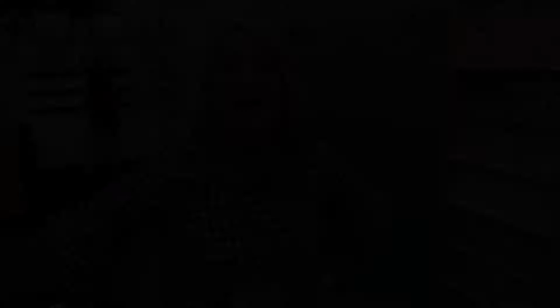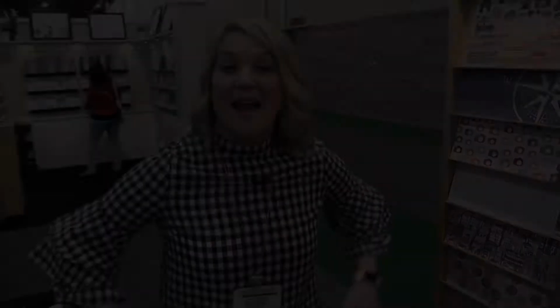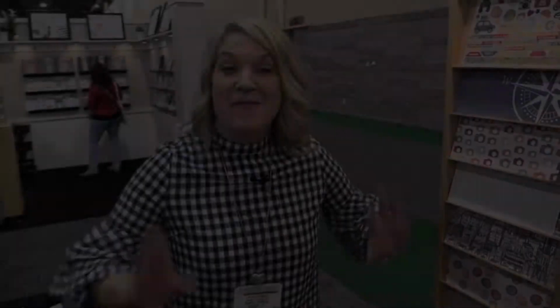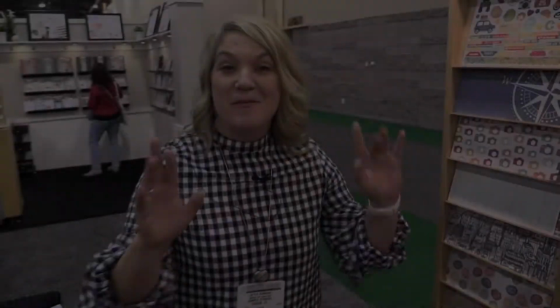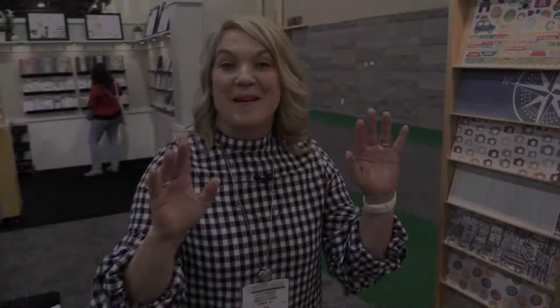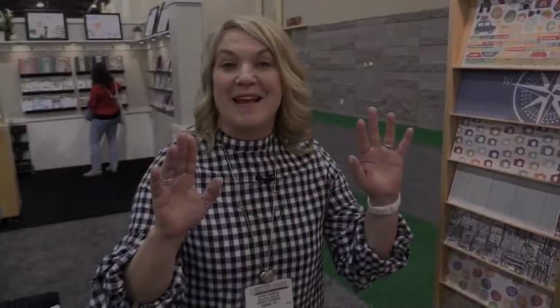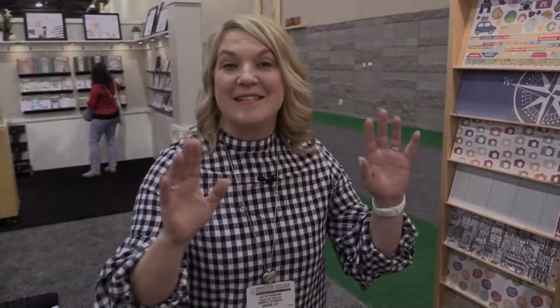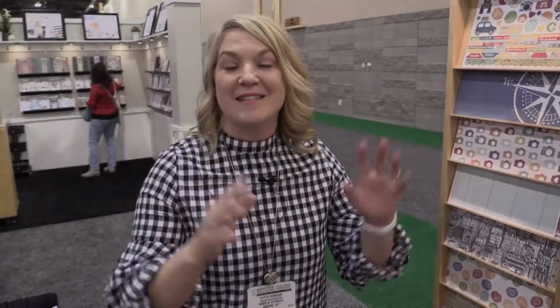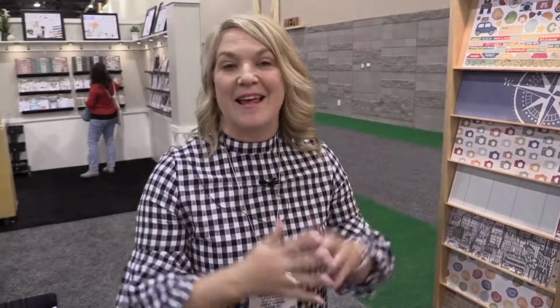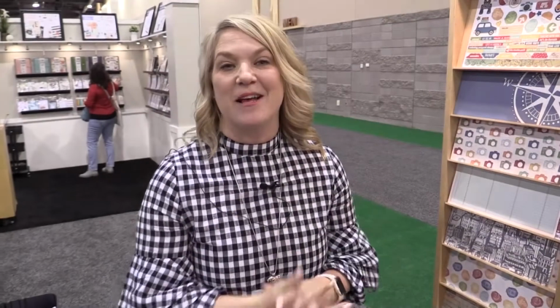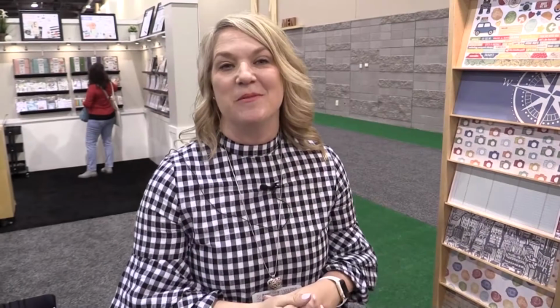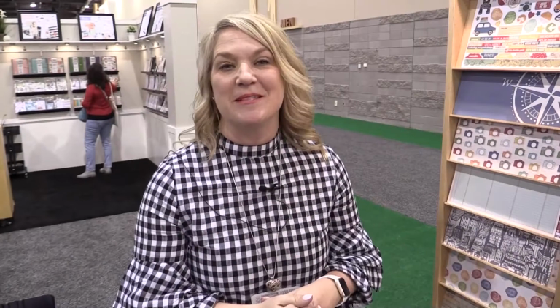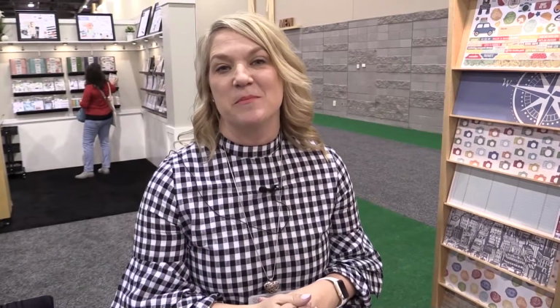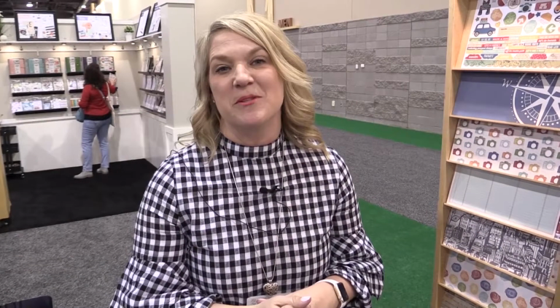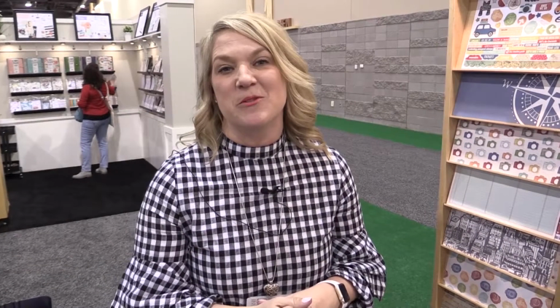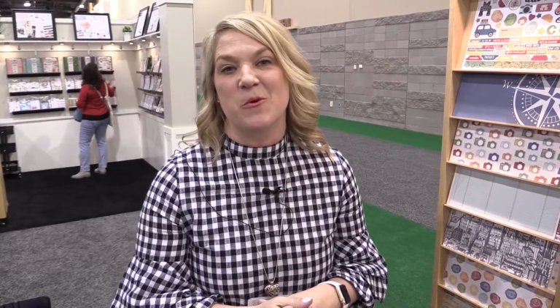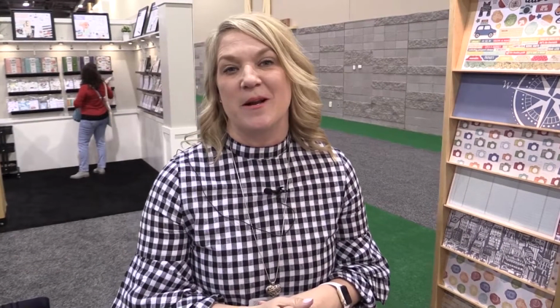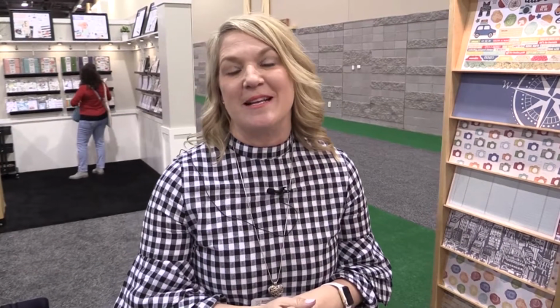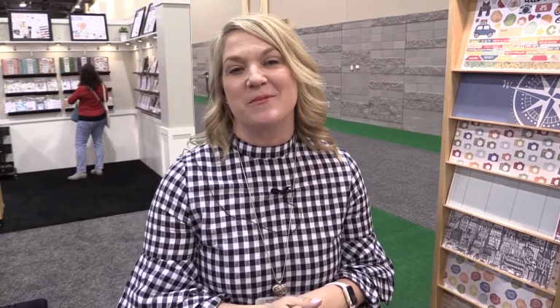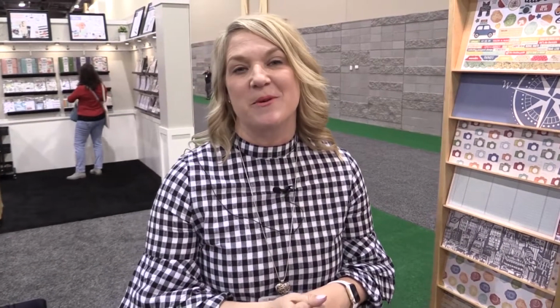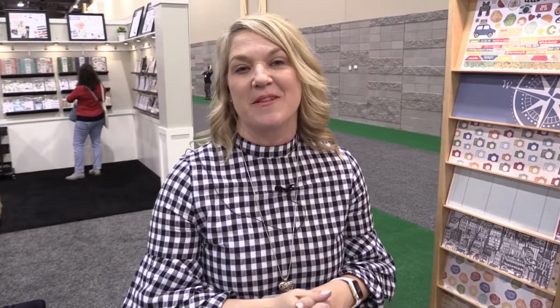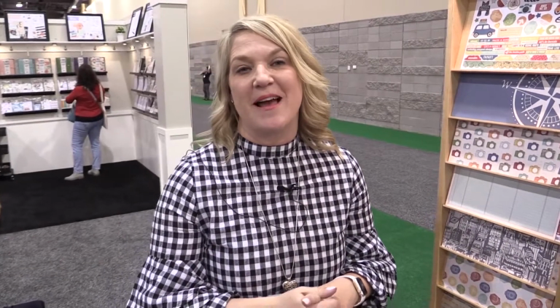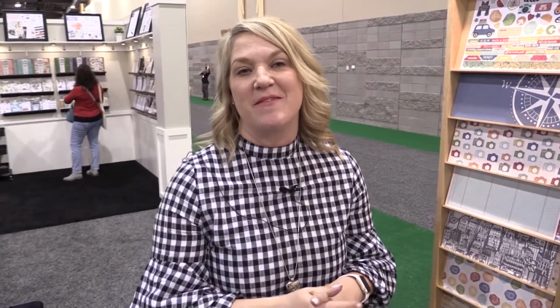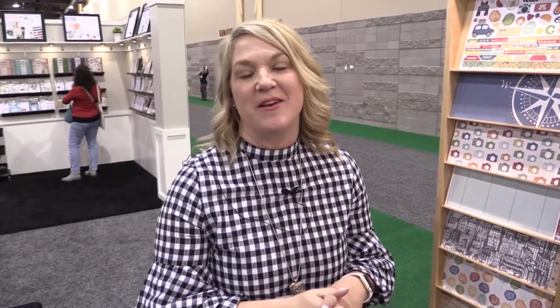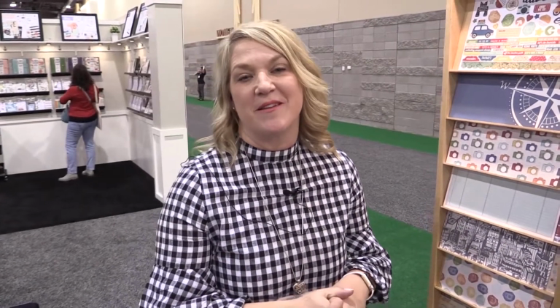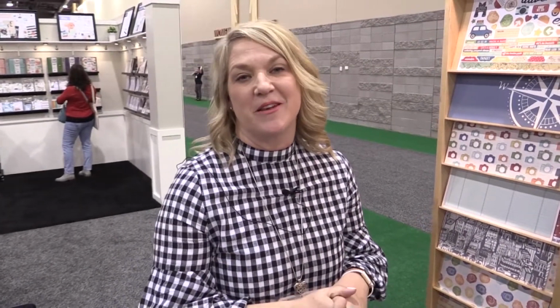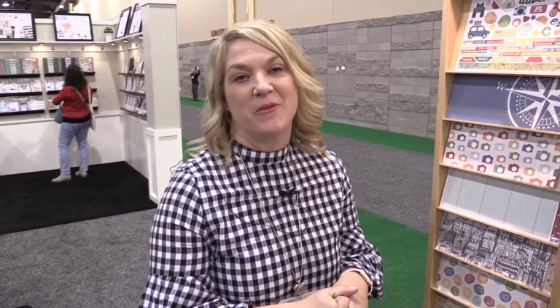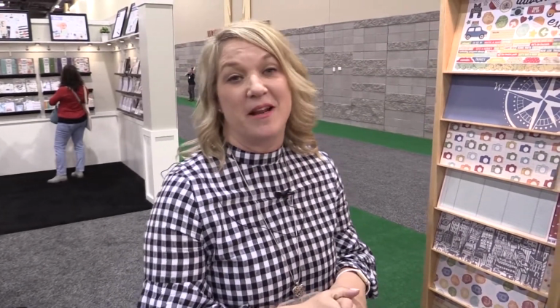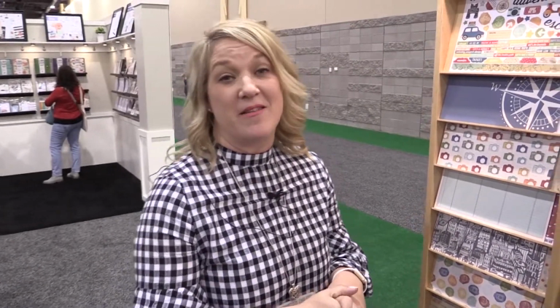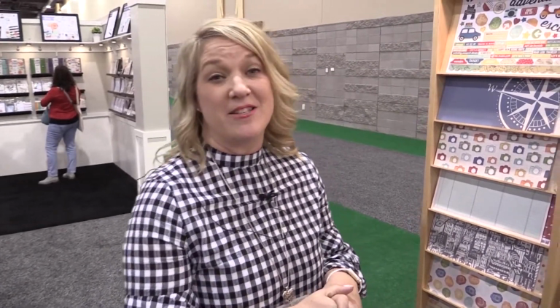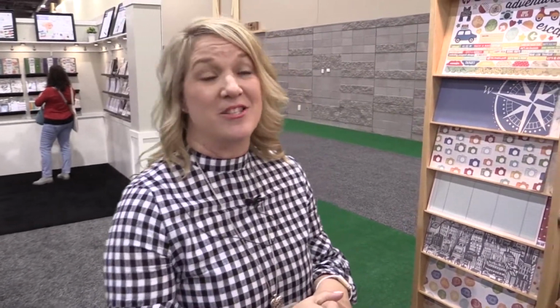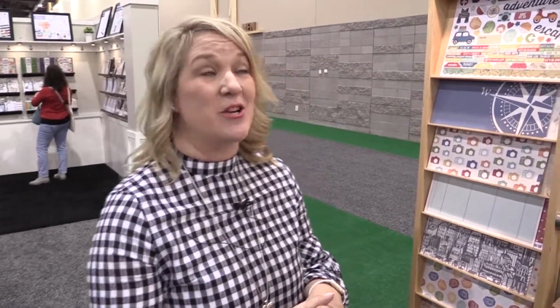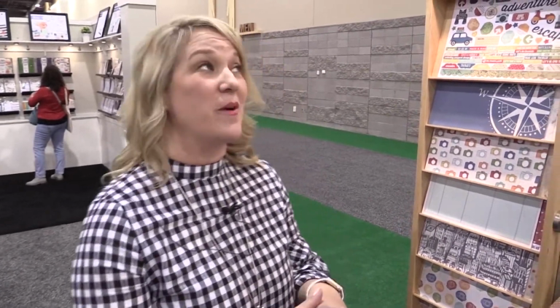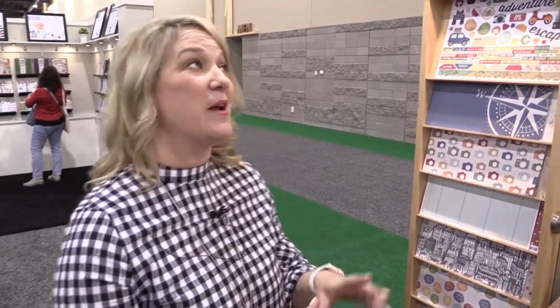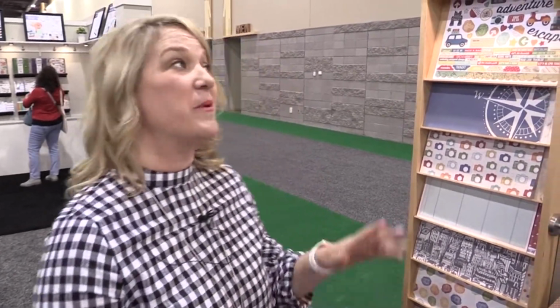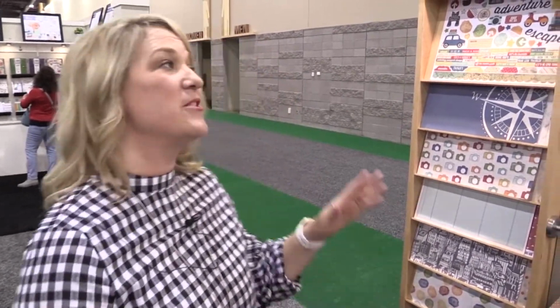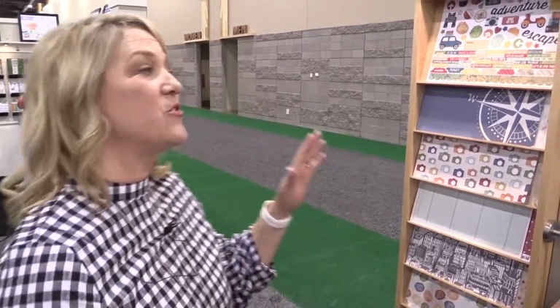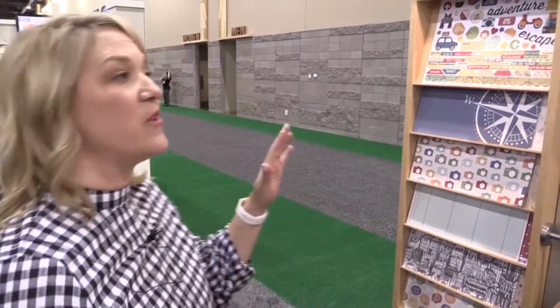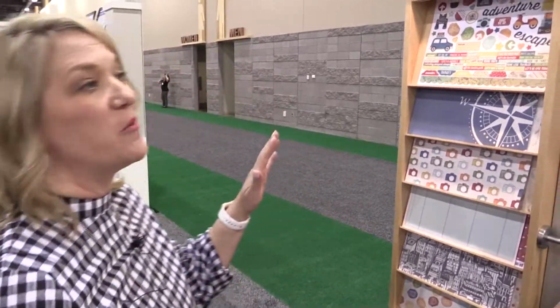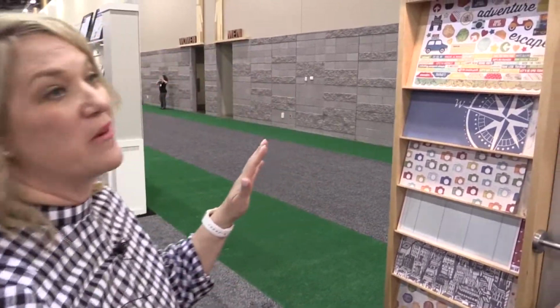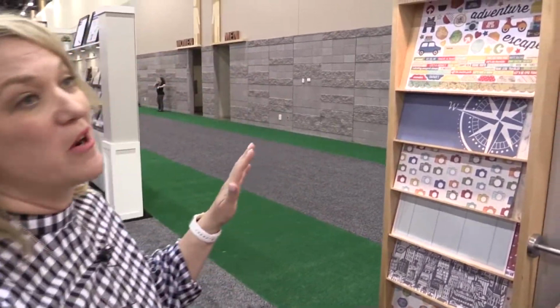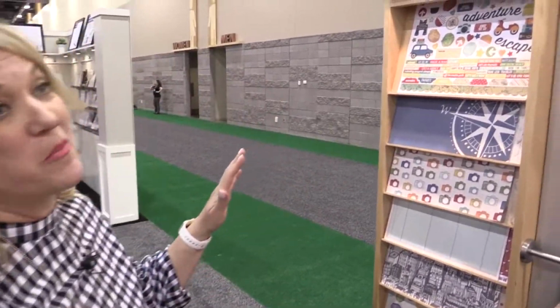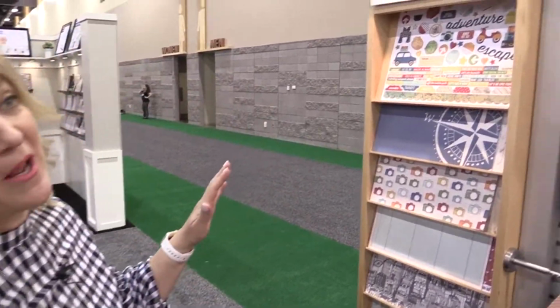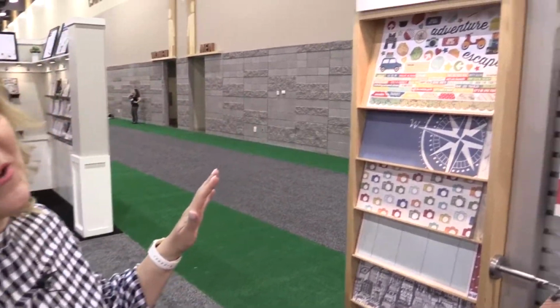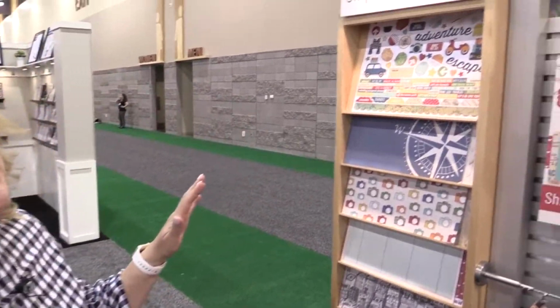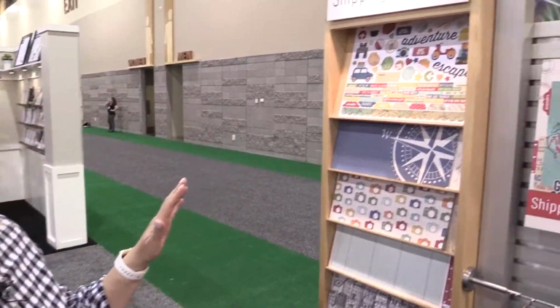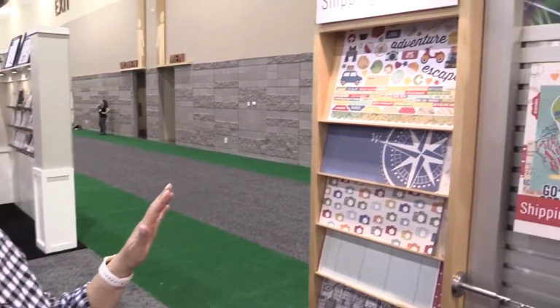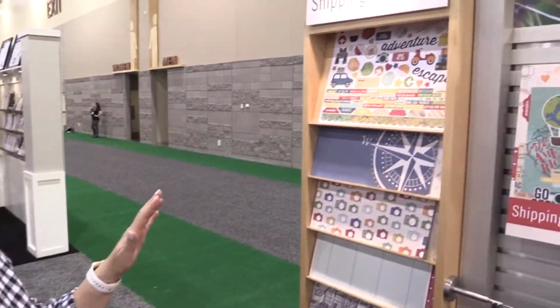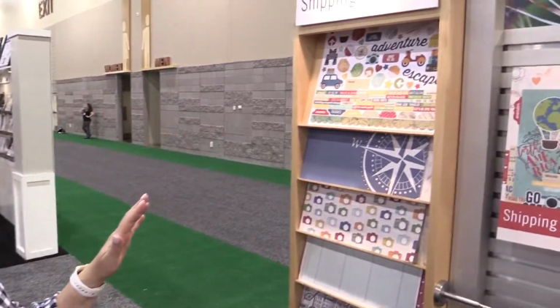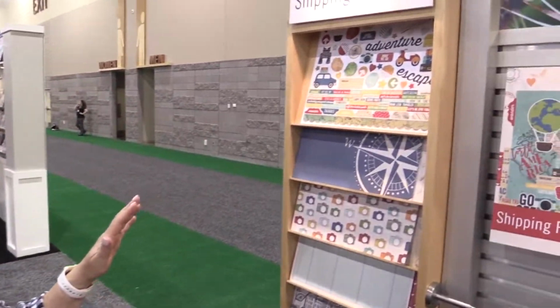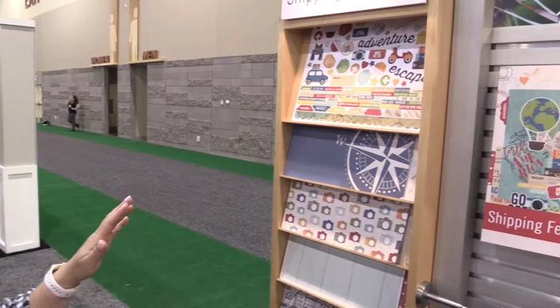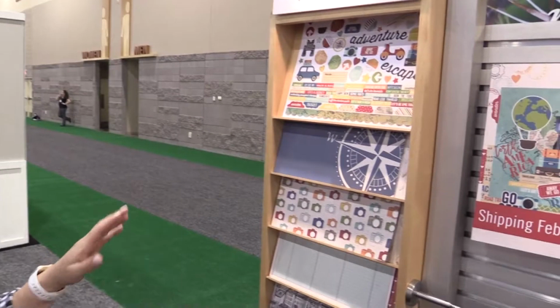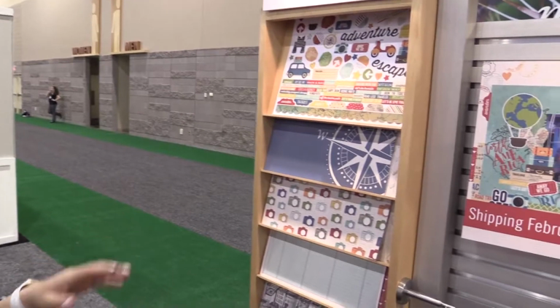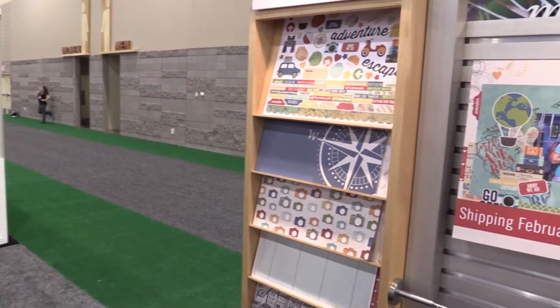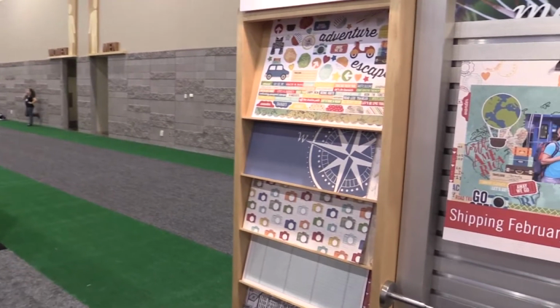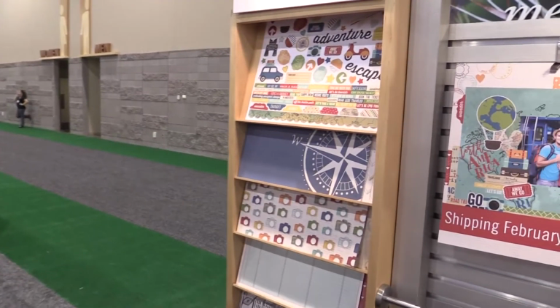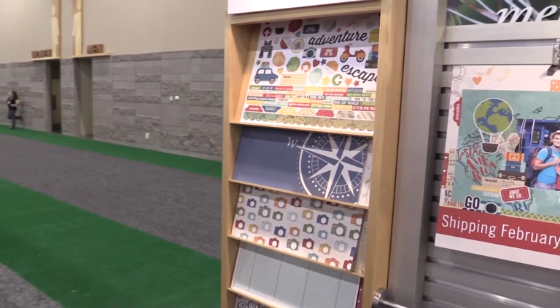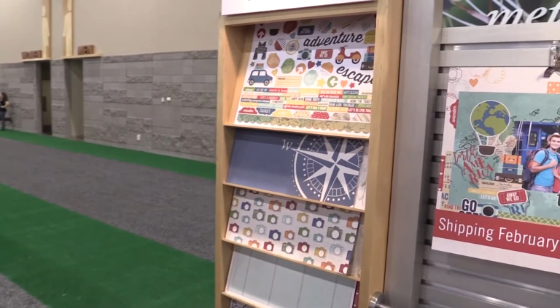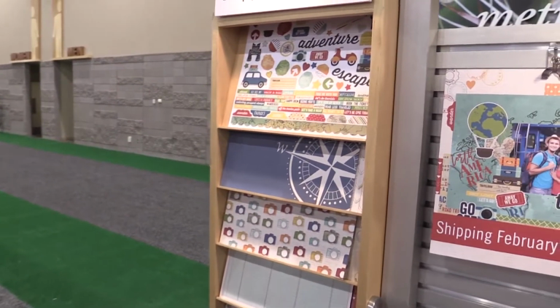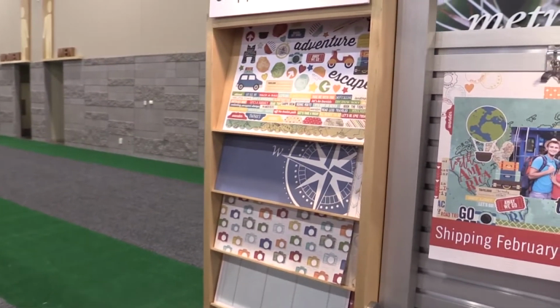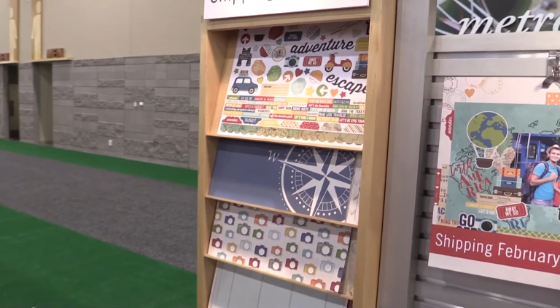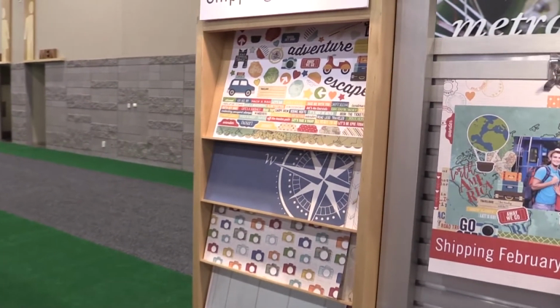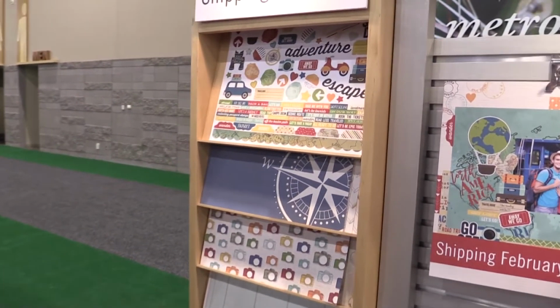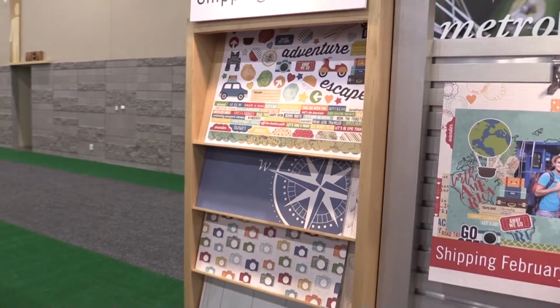Hi everybody, it's Lael with Simple Stories. We're live here at the Creativation Show and I want to show you one of our brand new collections. It is called Travel Notes.